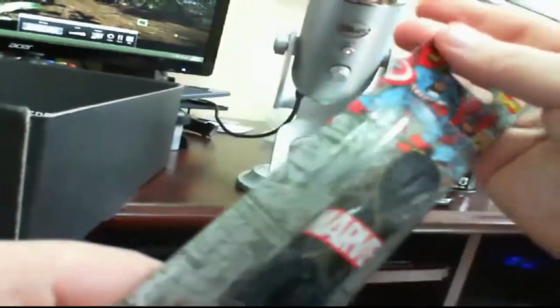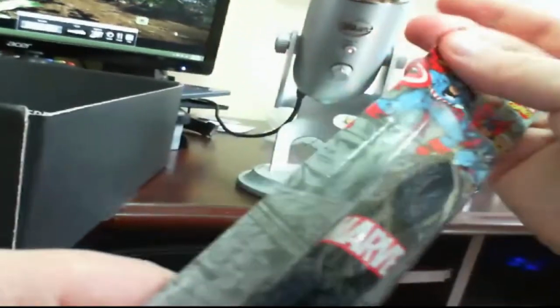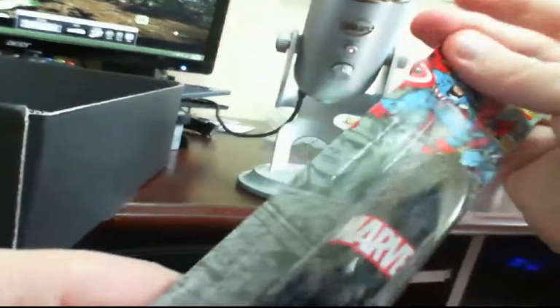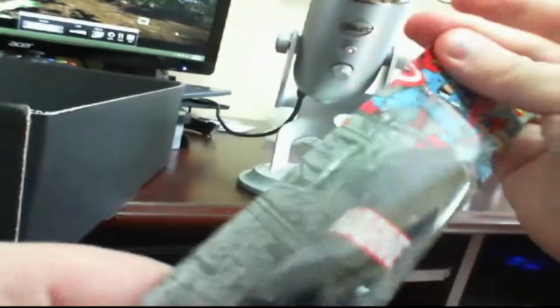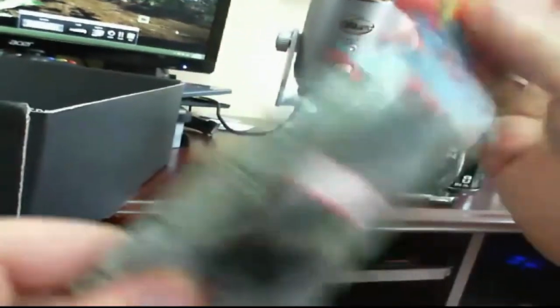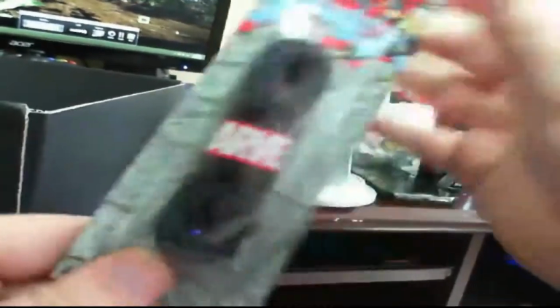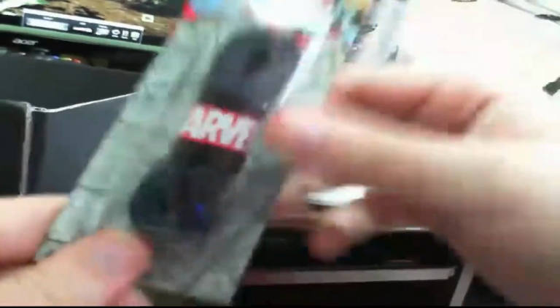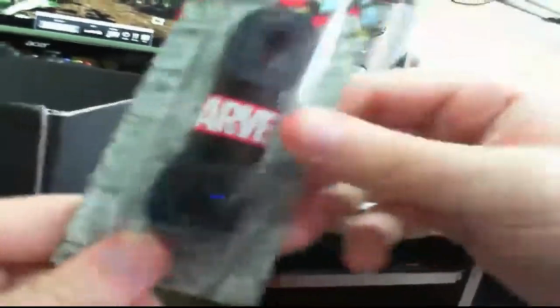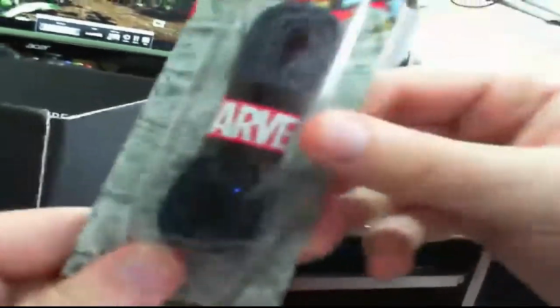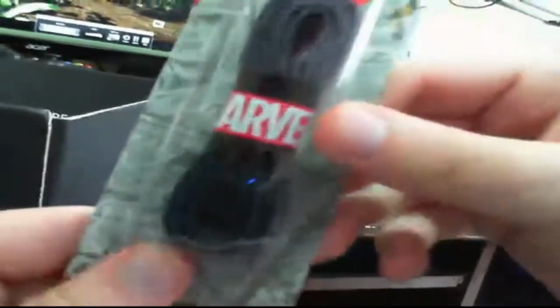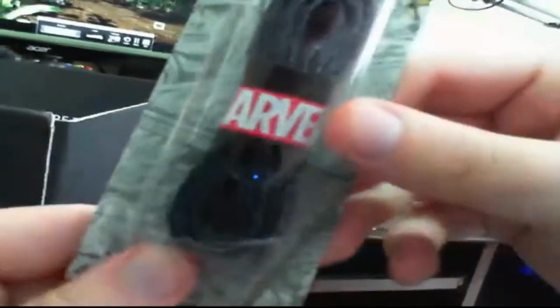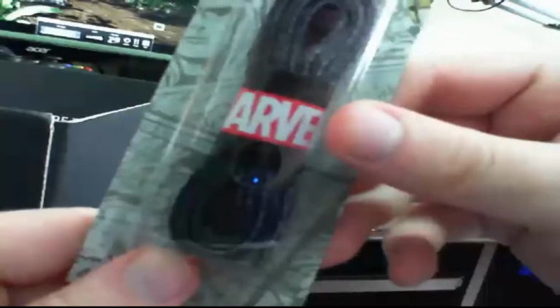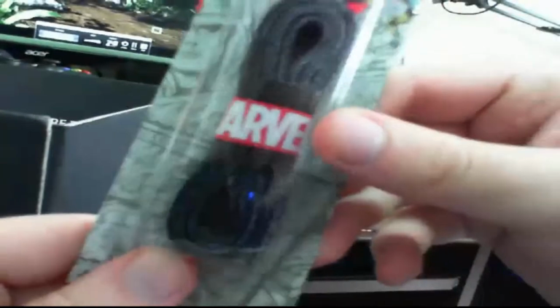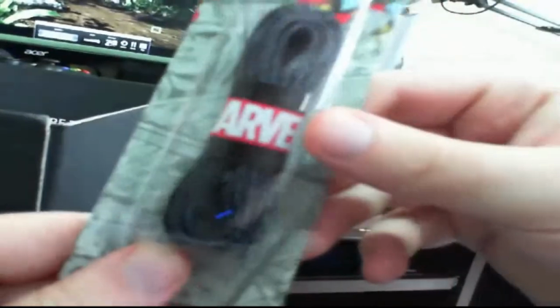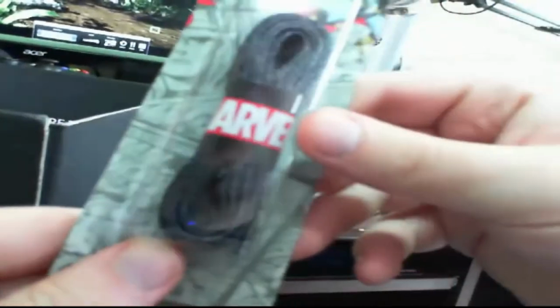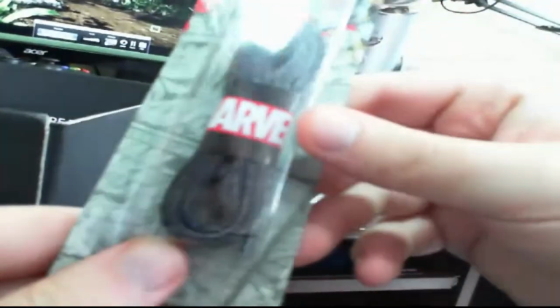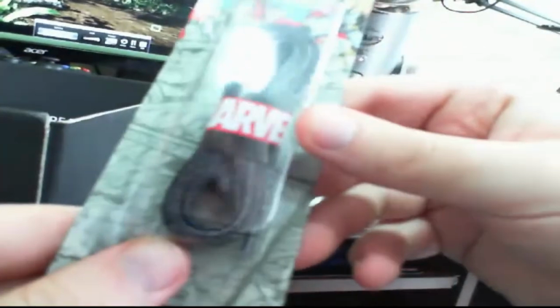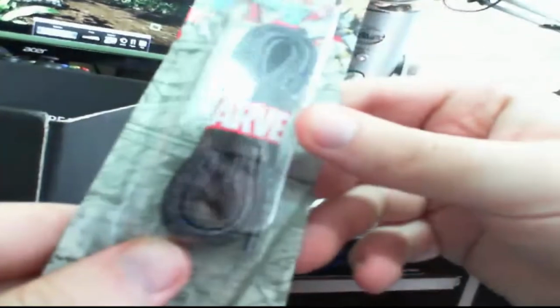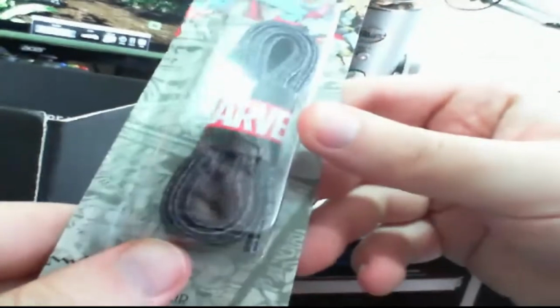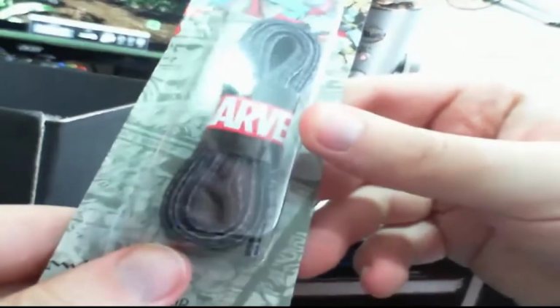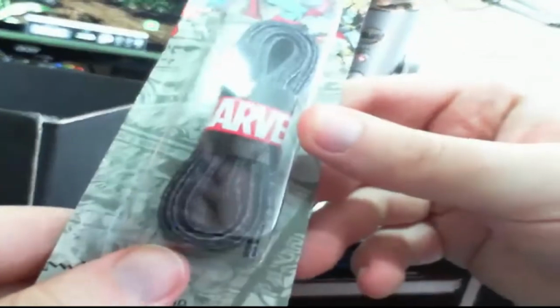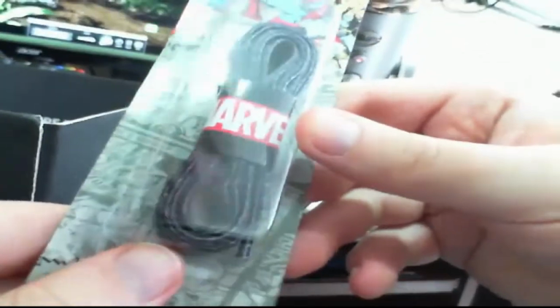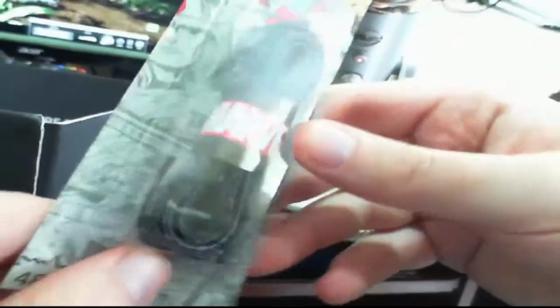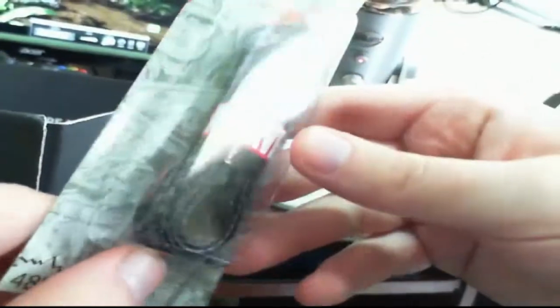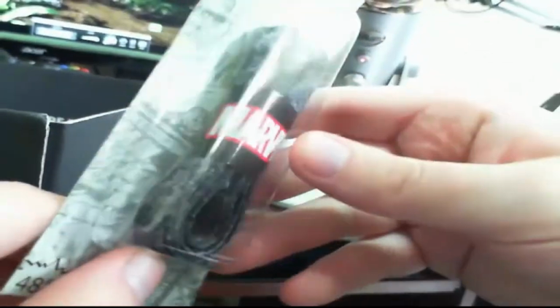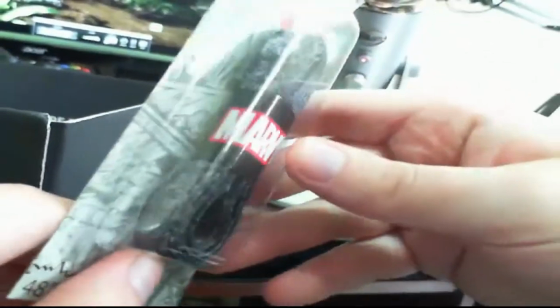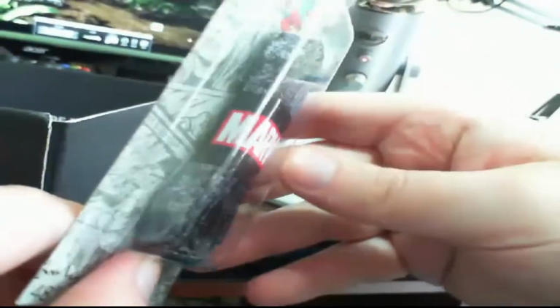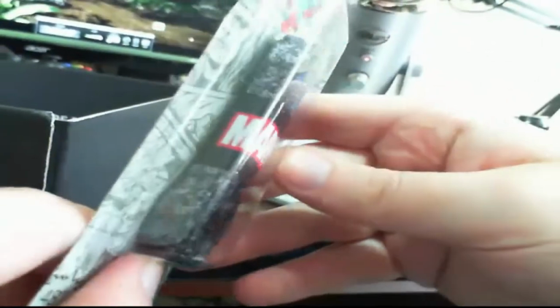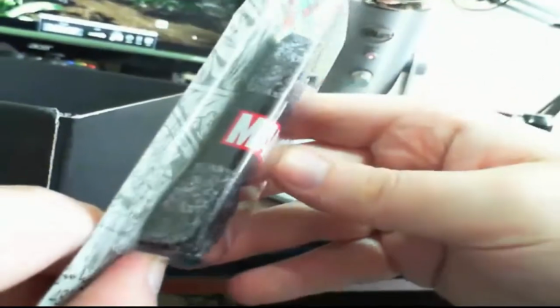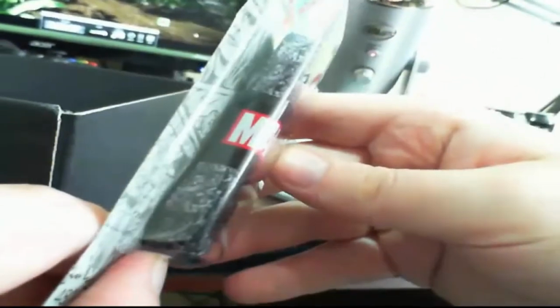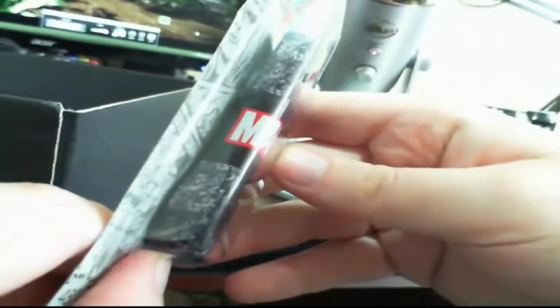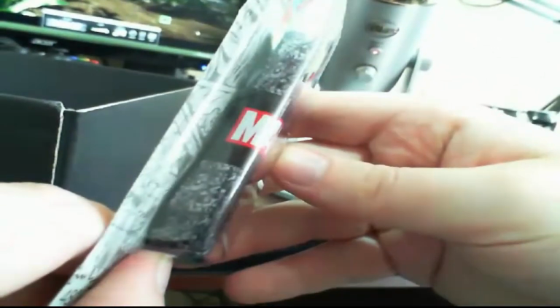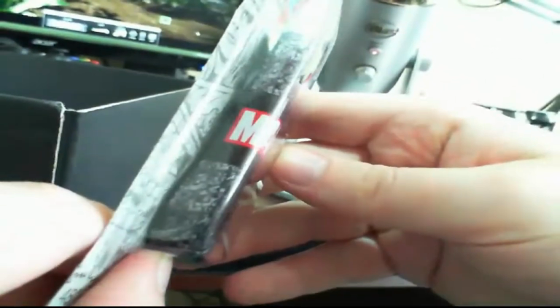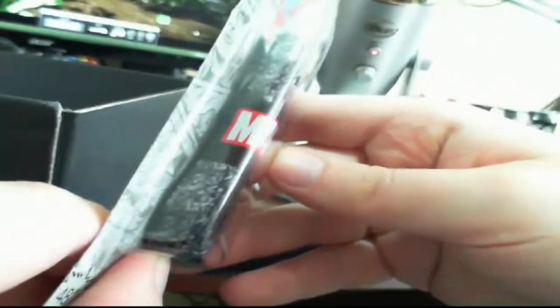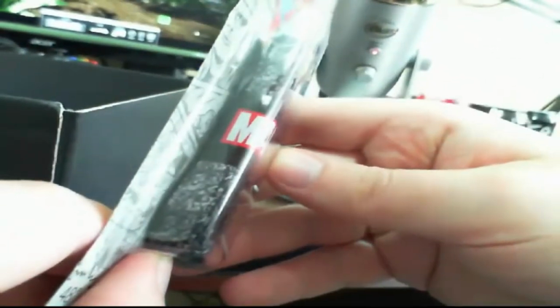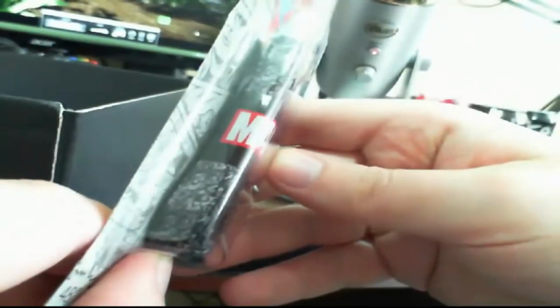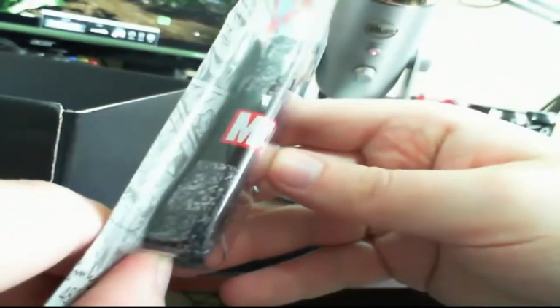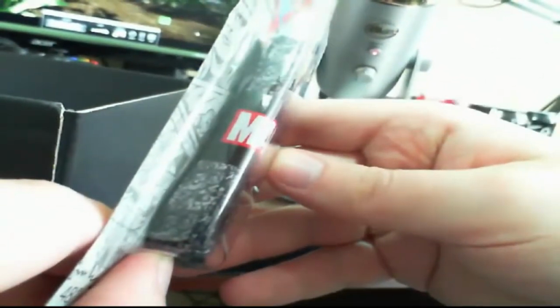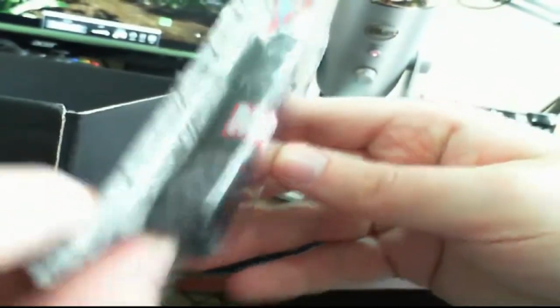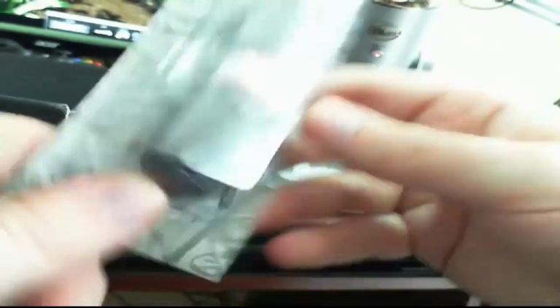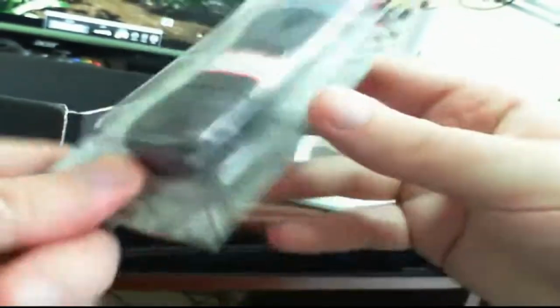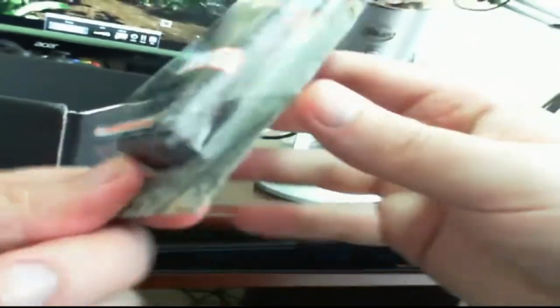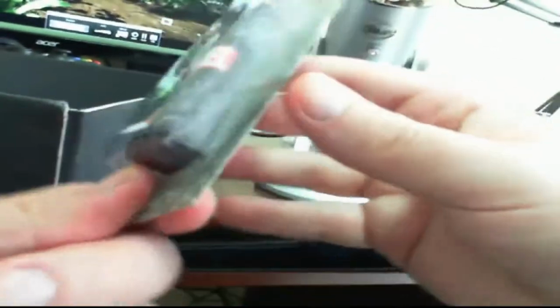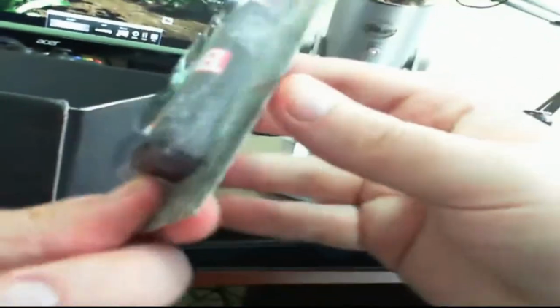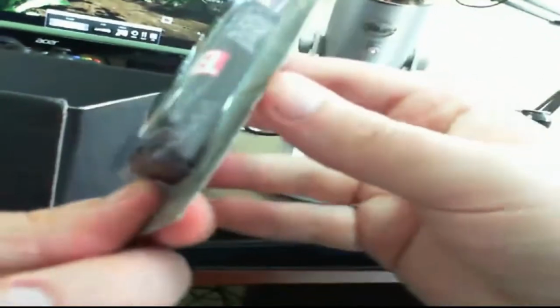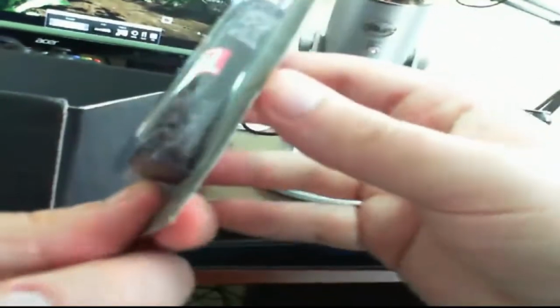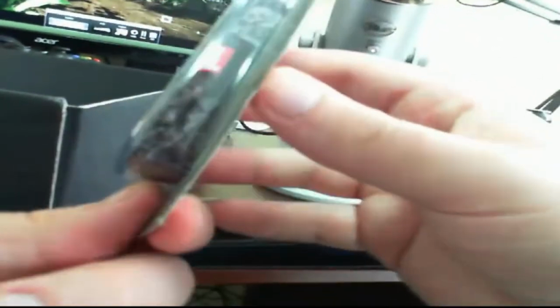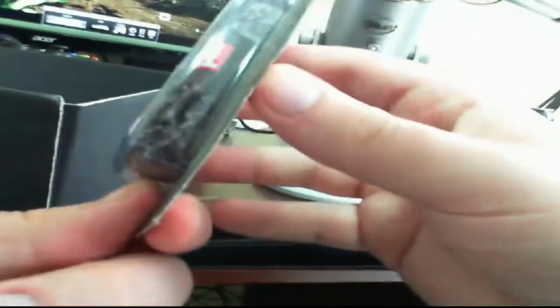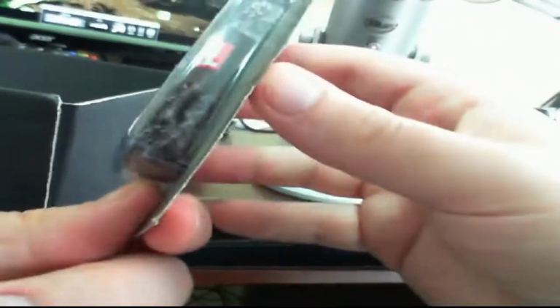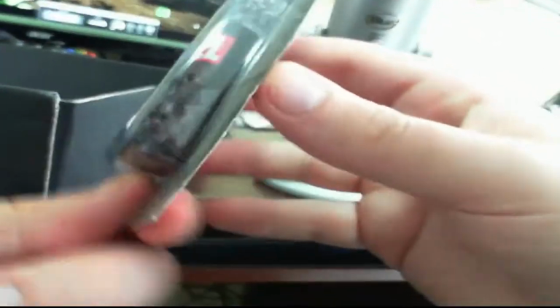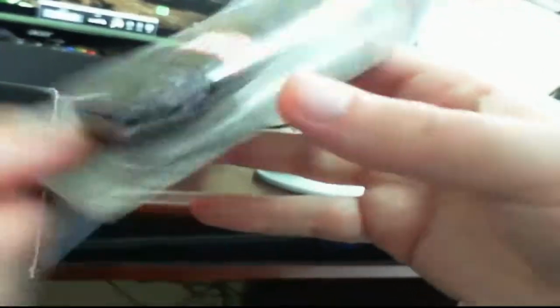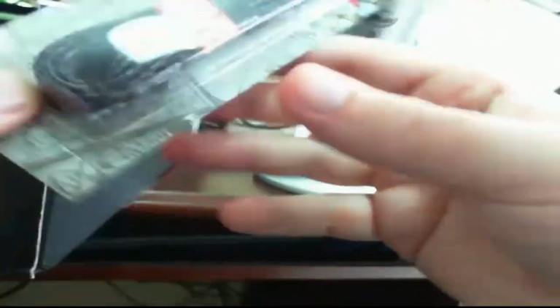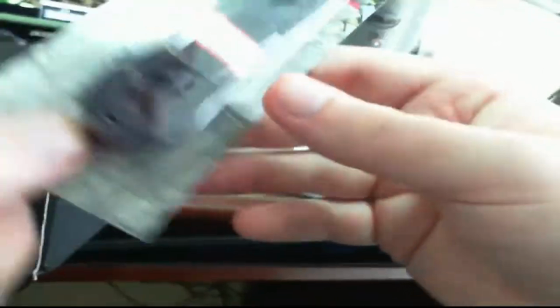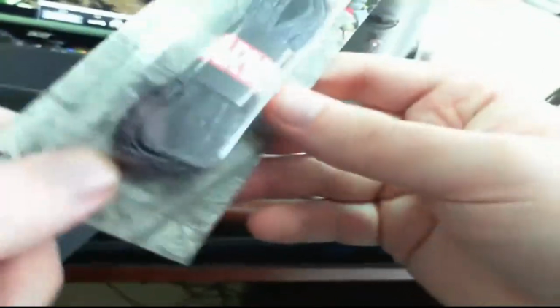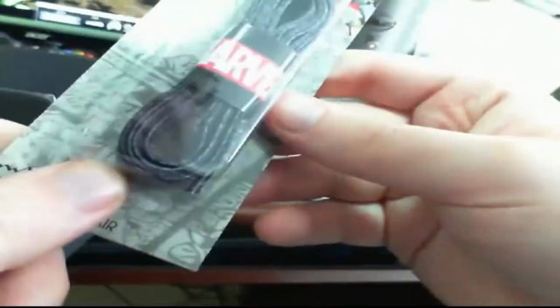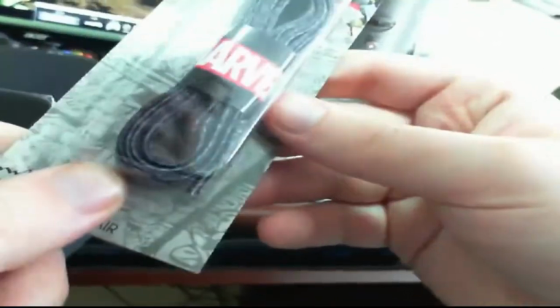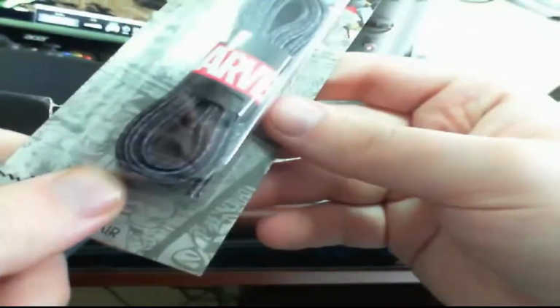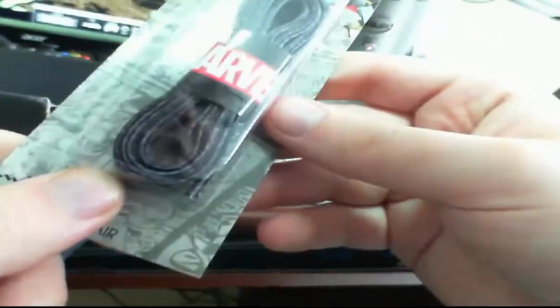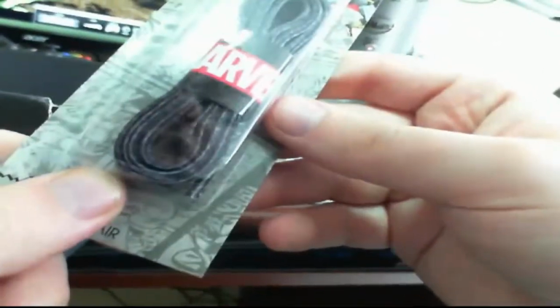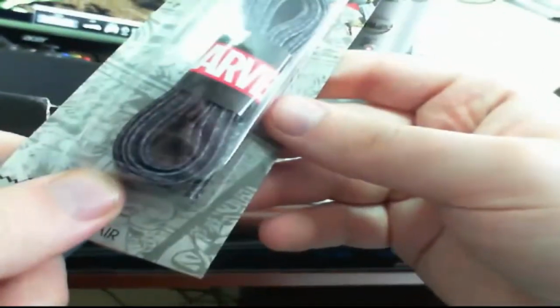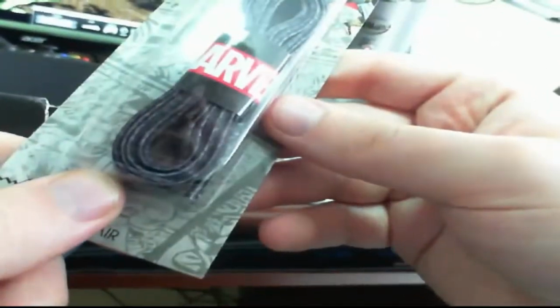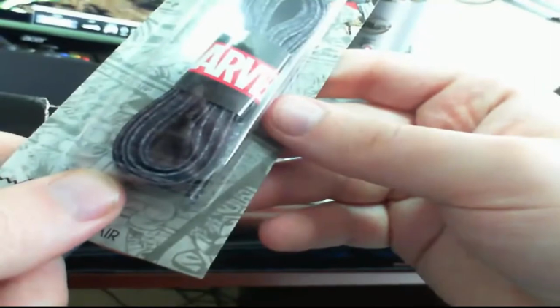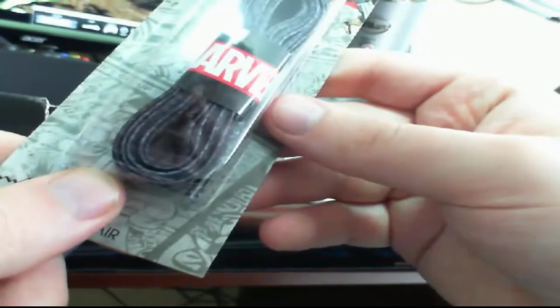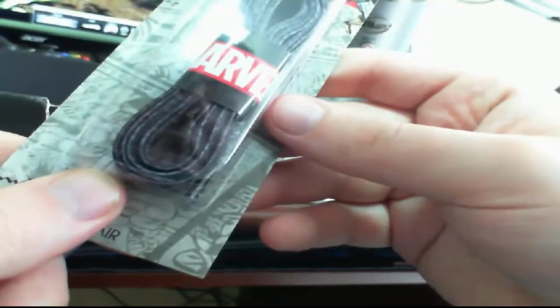We got Marvel black and white shoelaces.